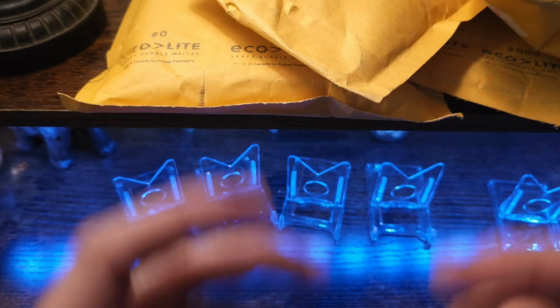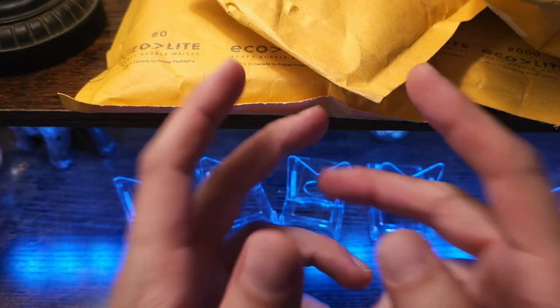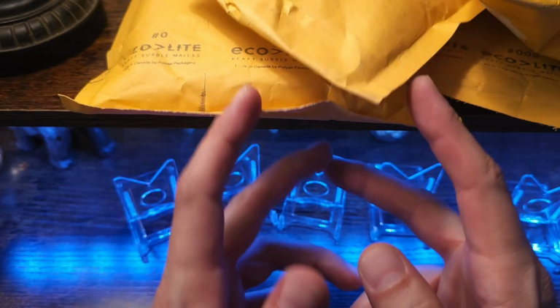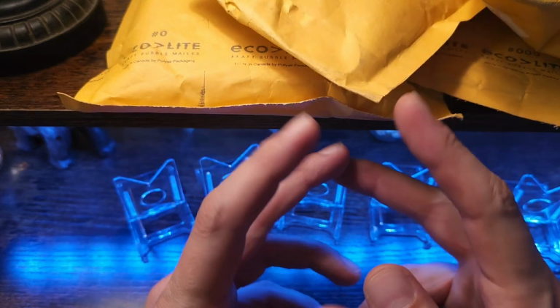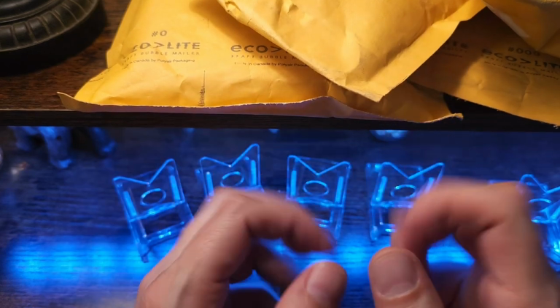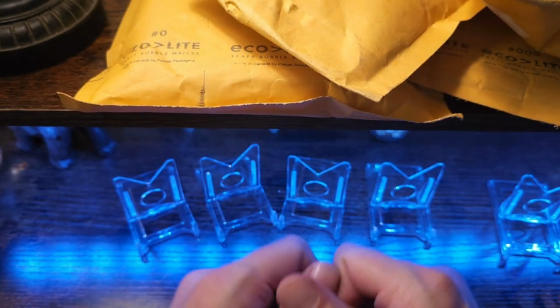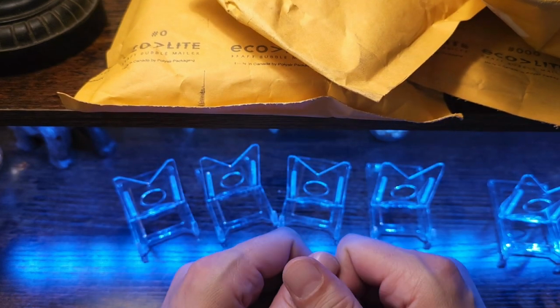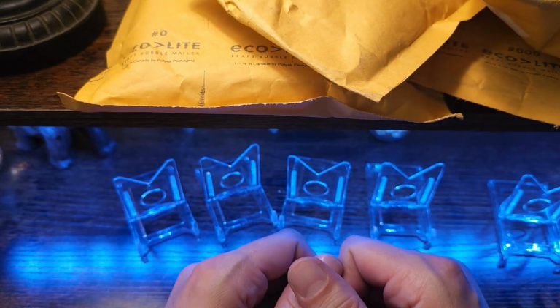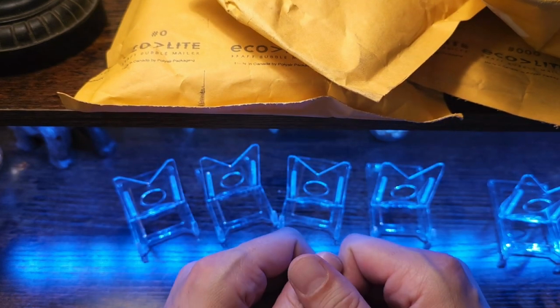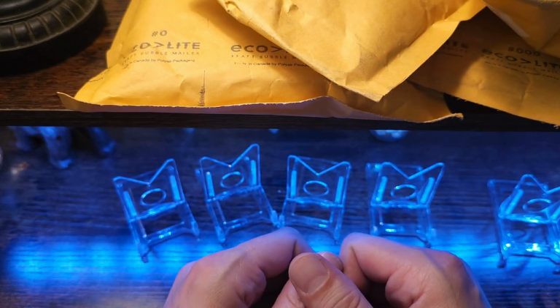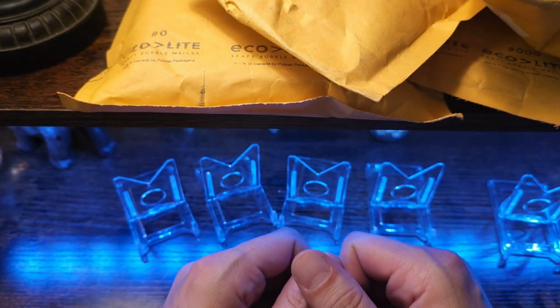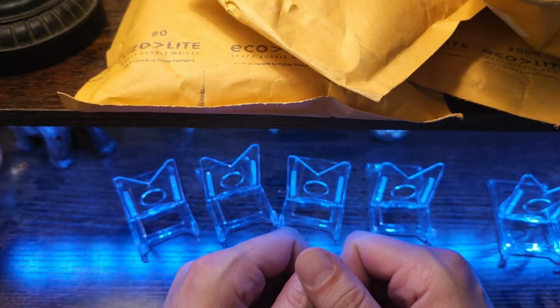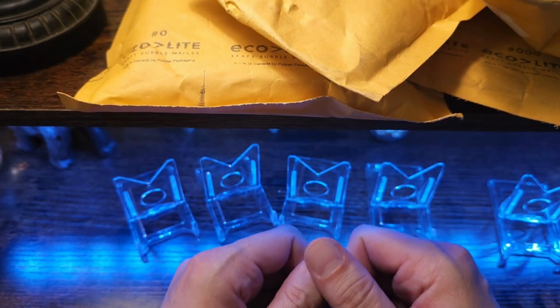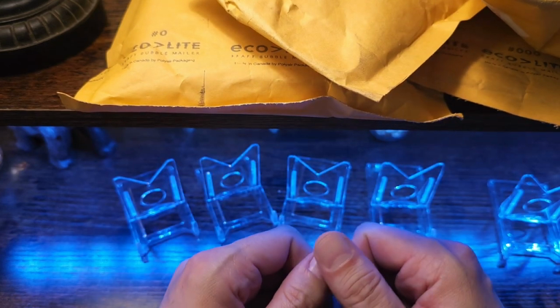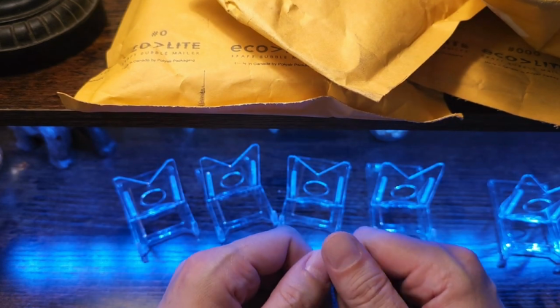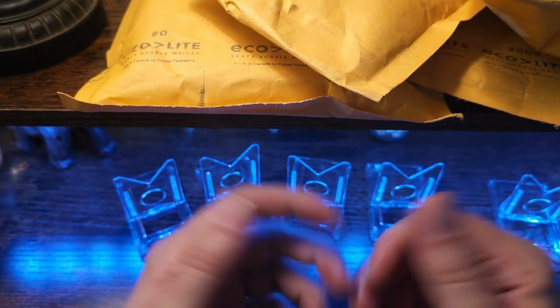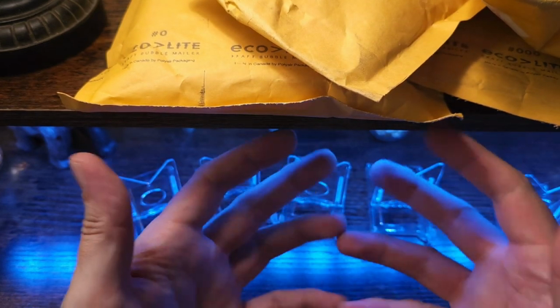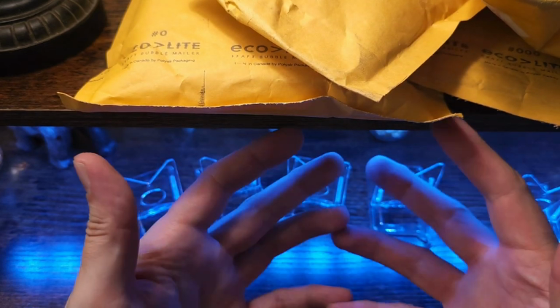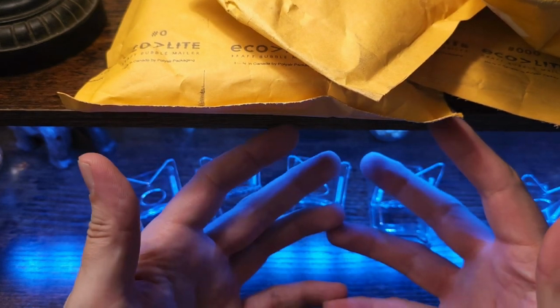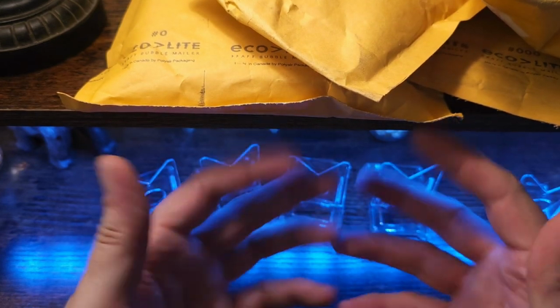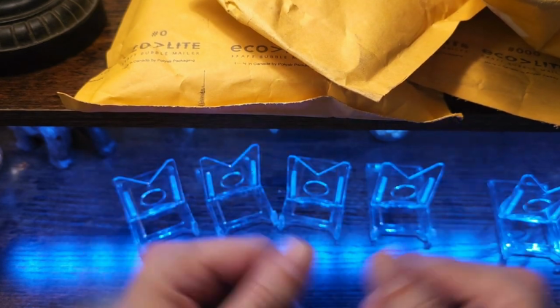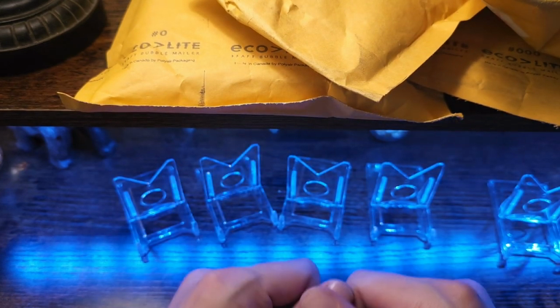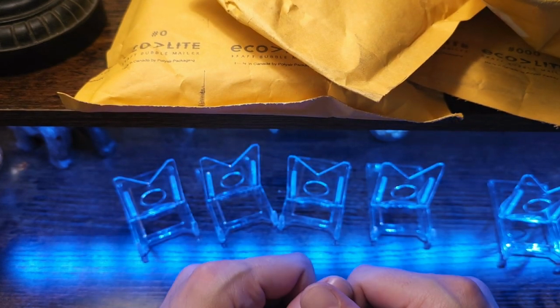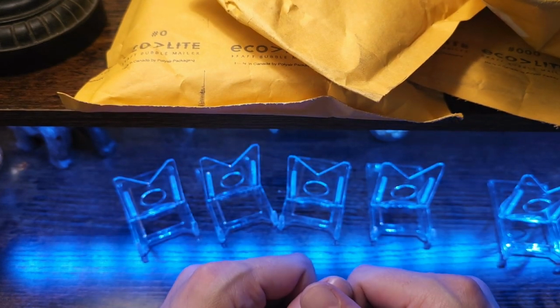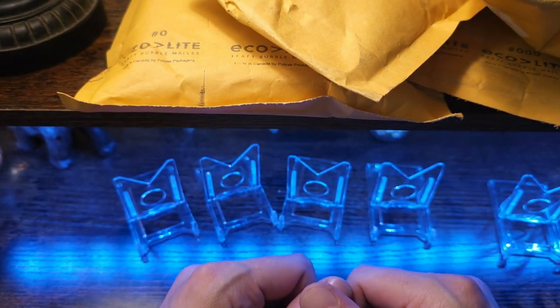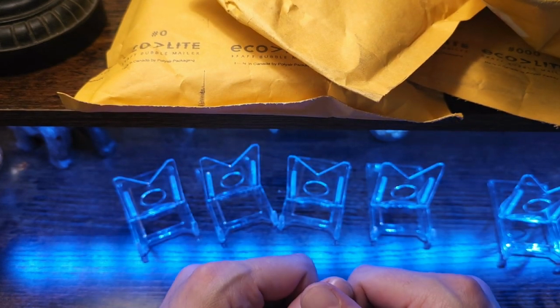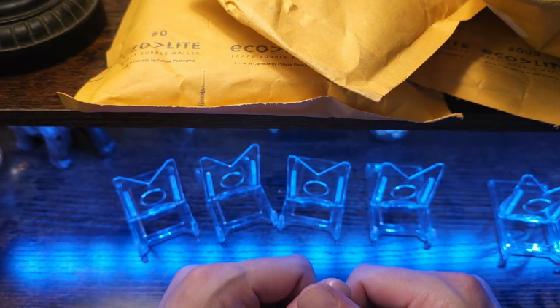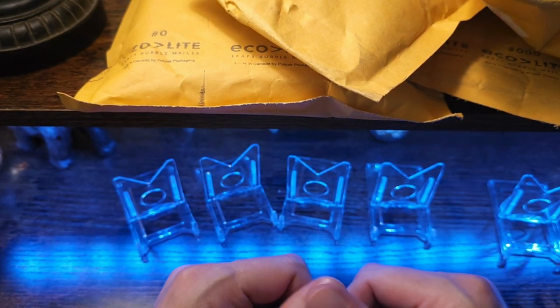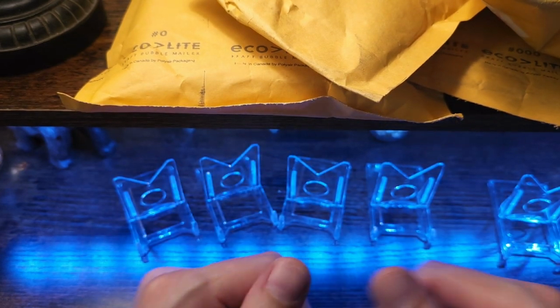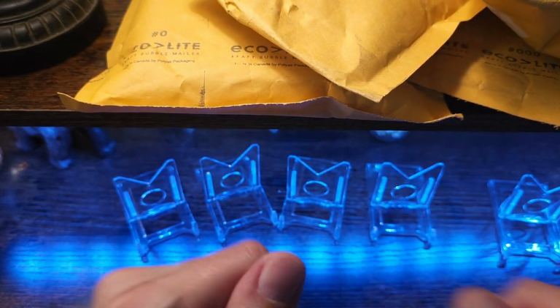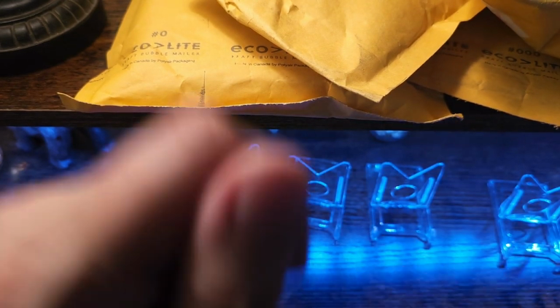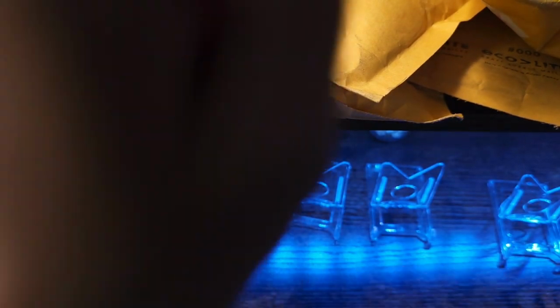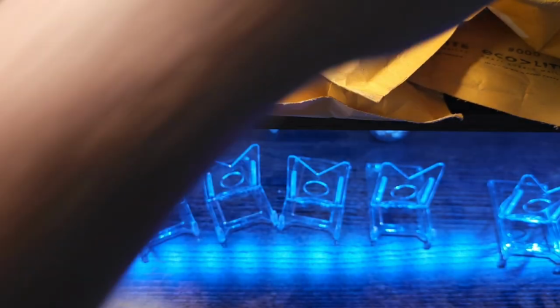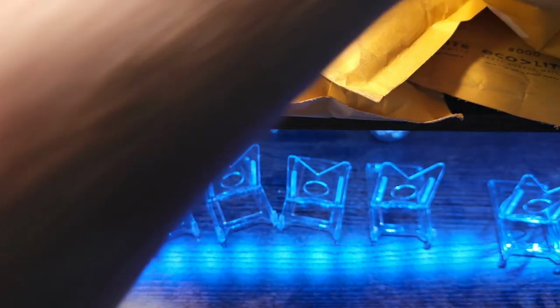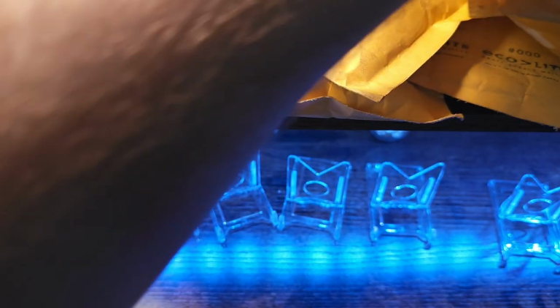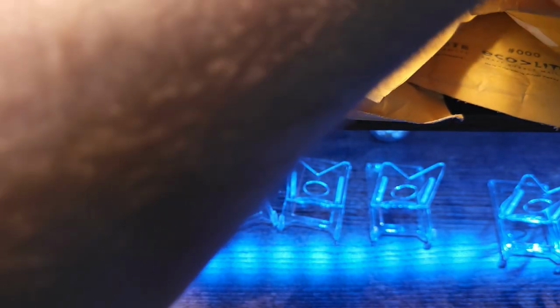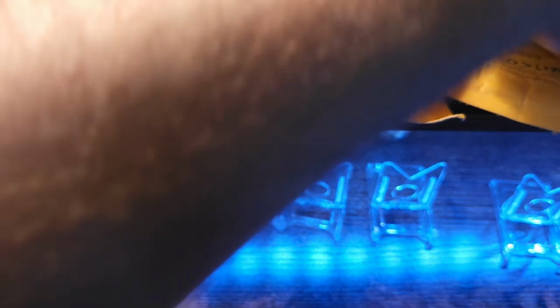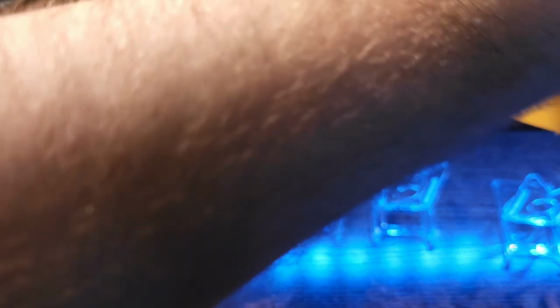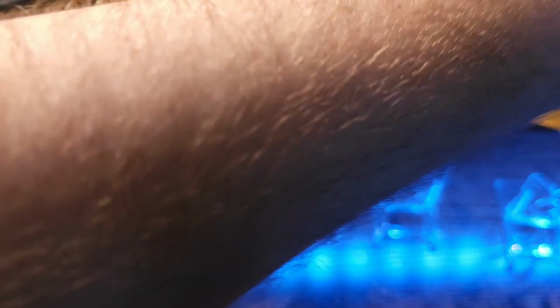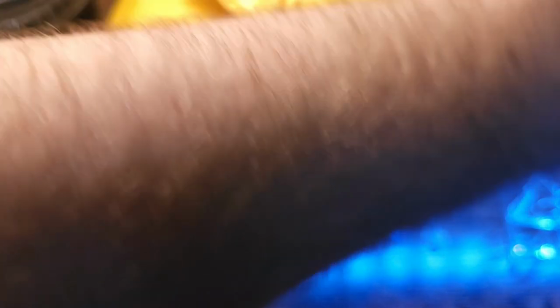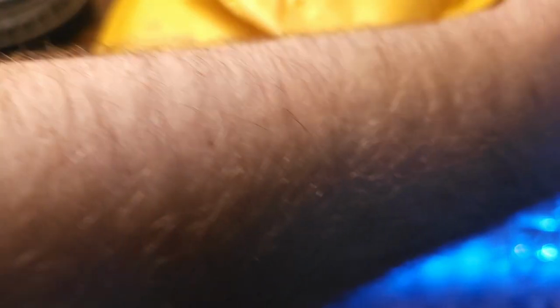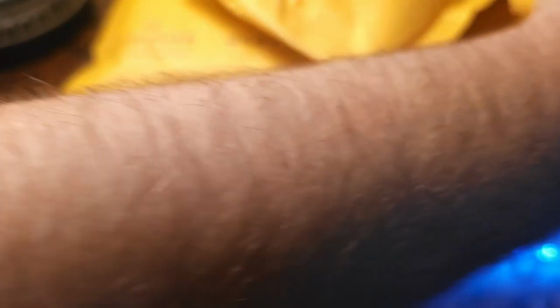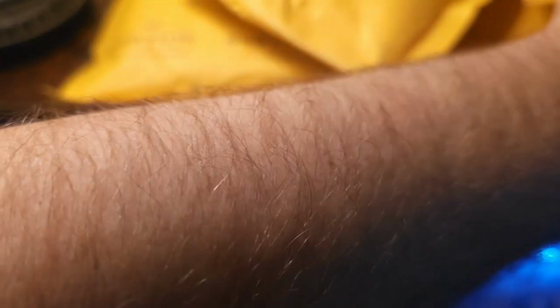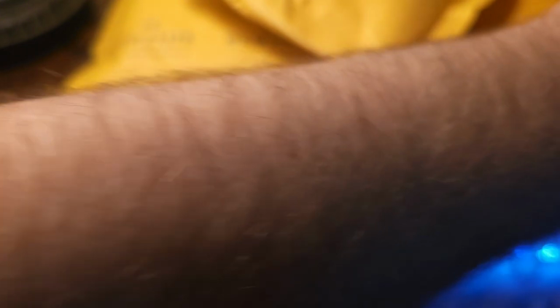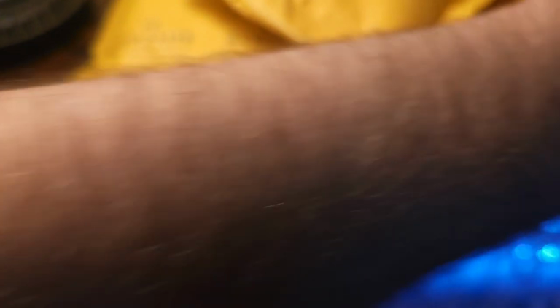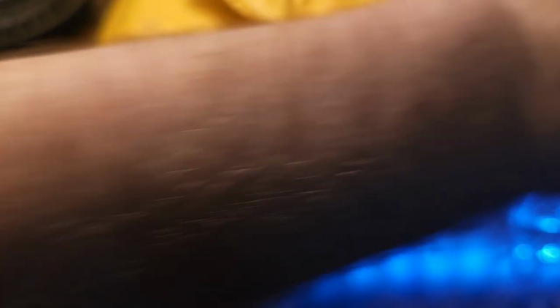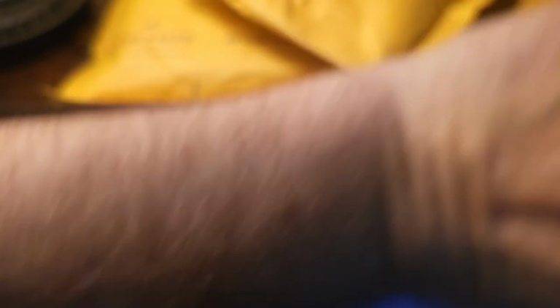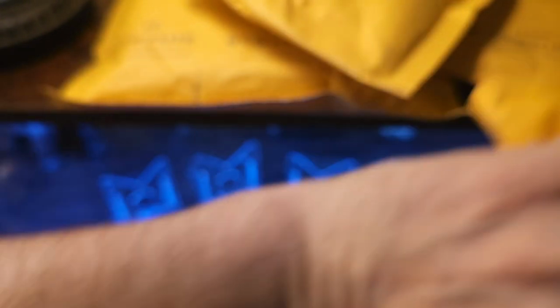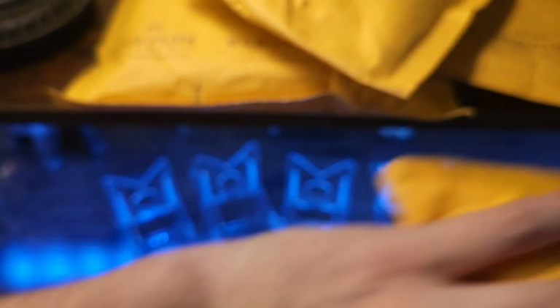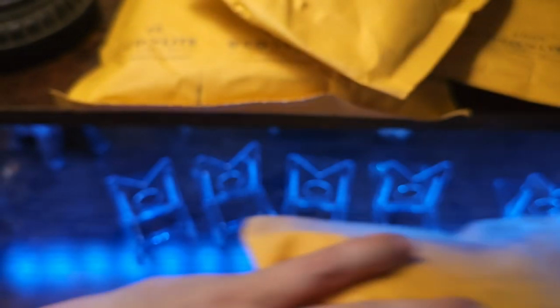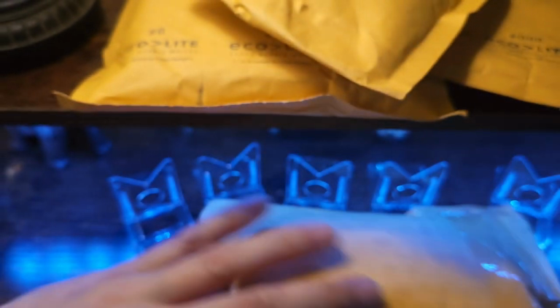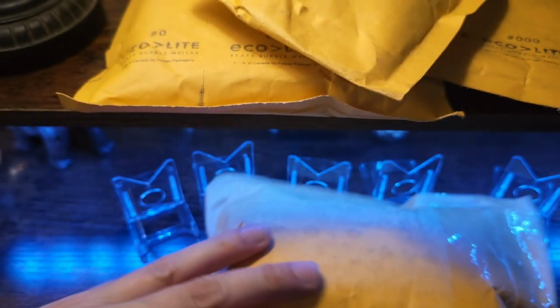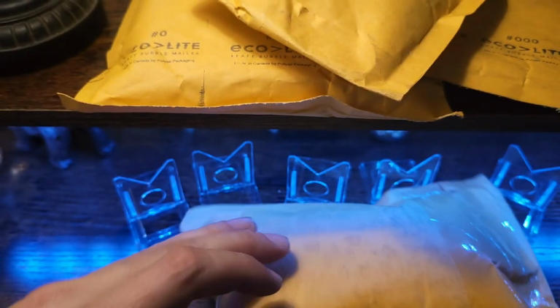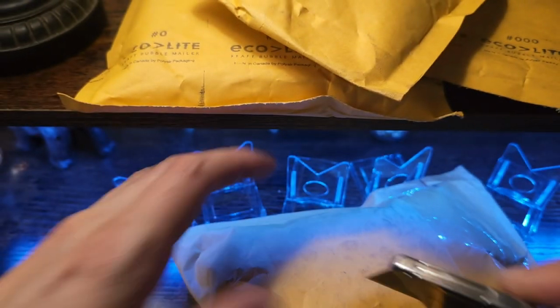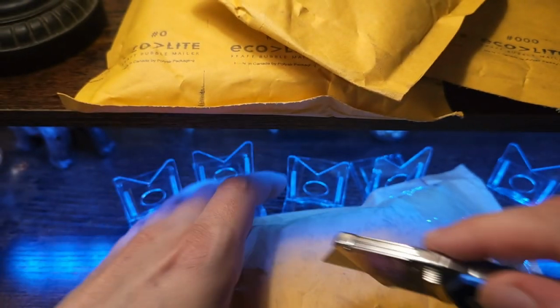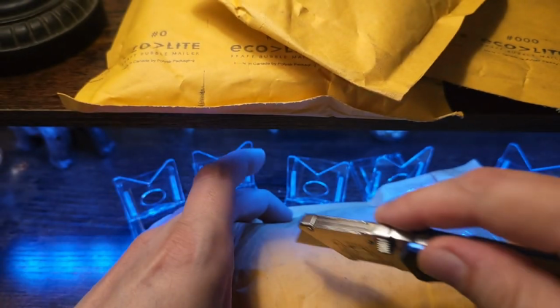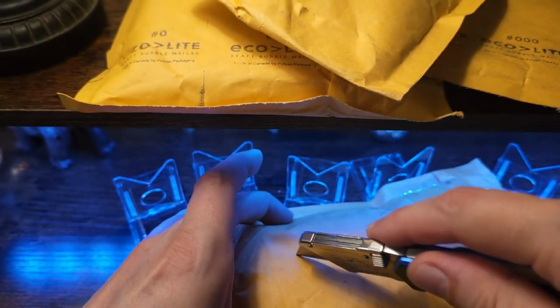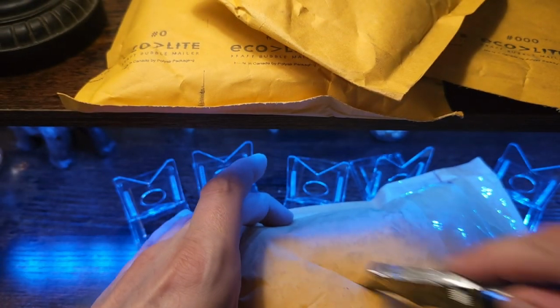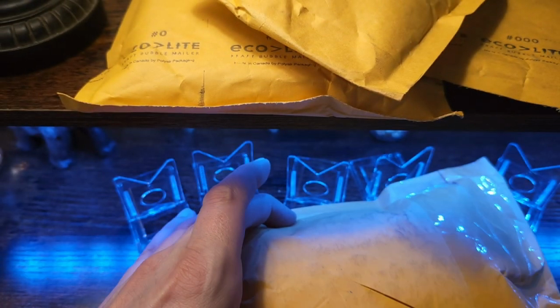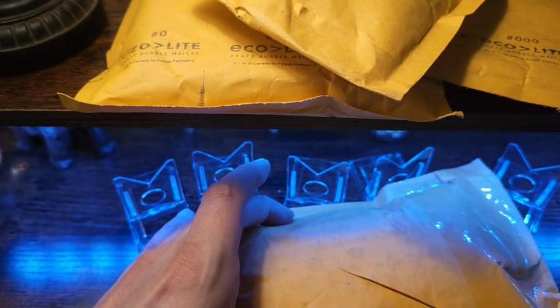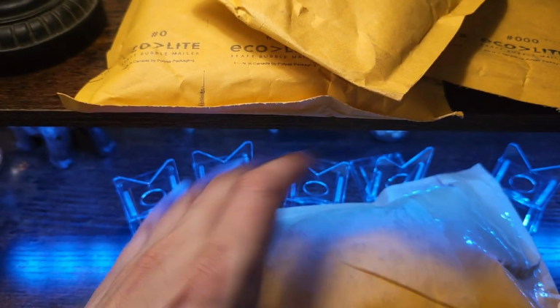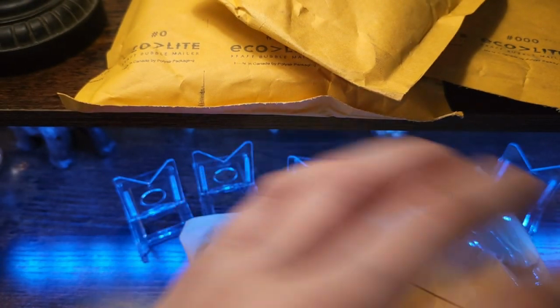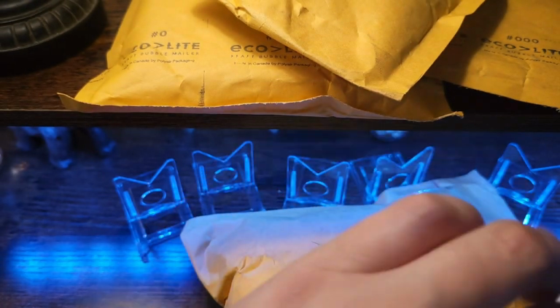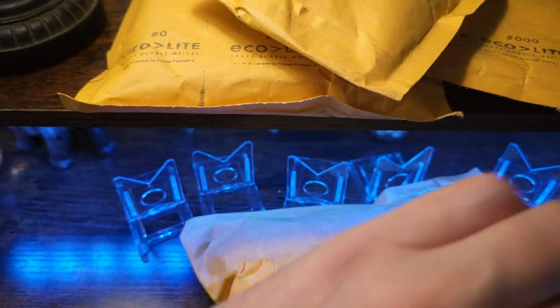Good afternoon YouTube community, it's your boy Ghost84. Just wanted to do a little unboxing on this Eclipse date. Let's go ahead and crack into it.